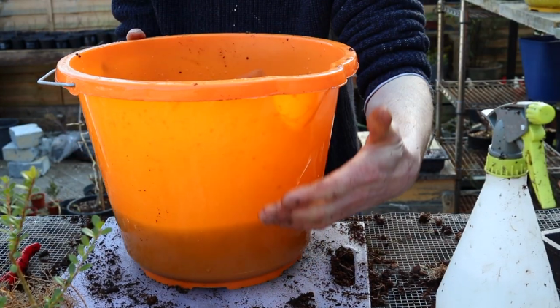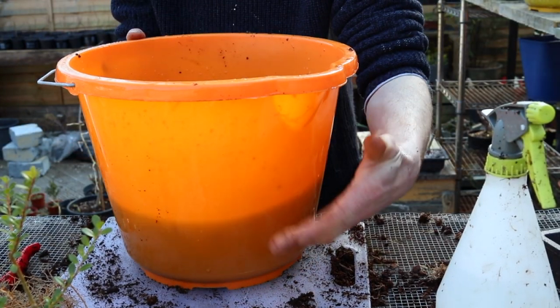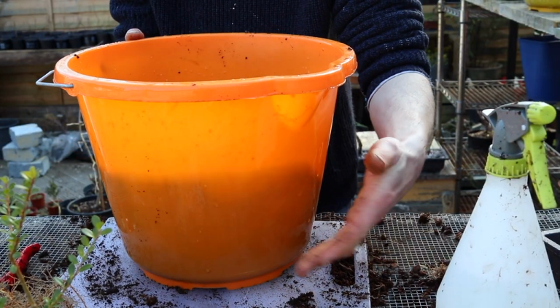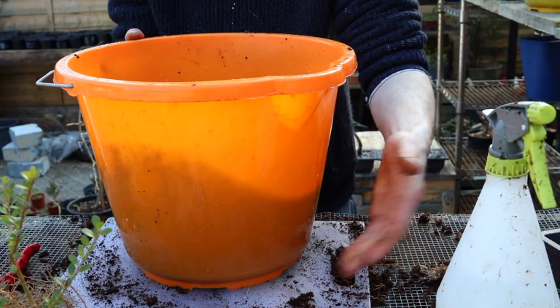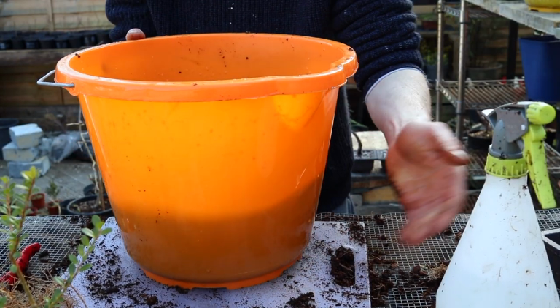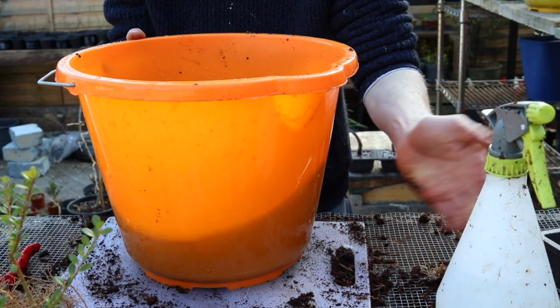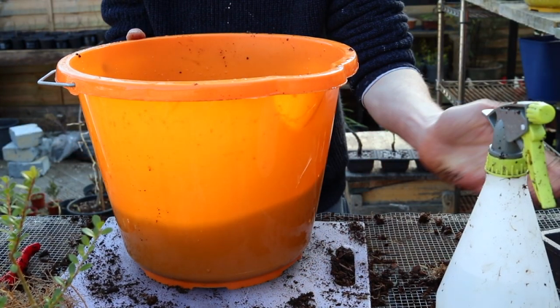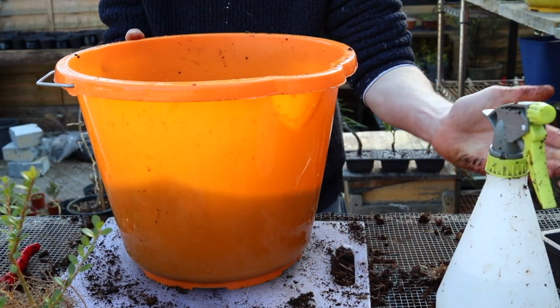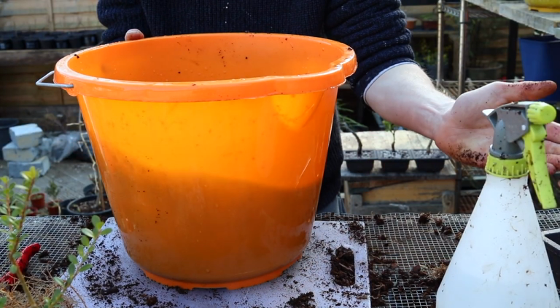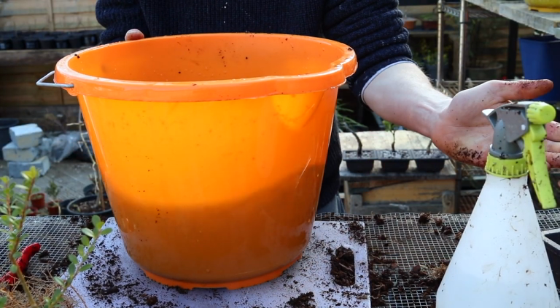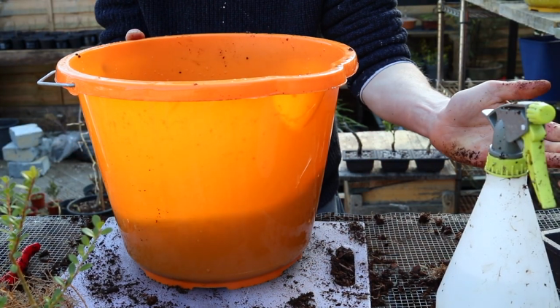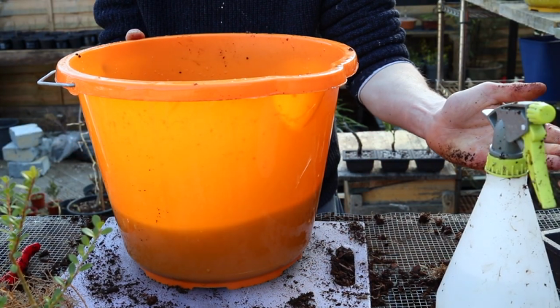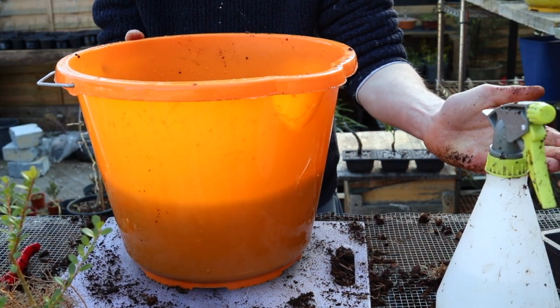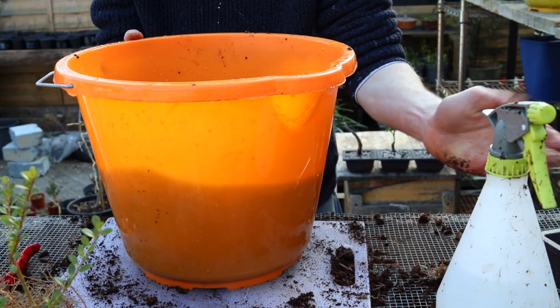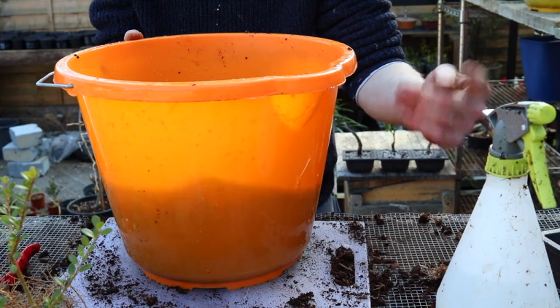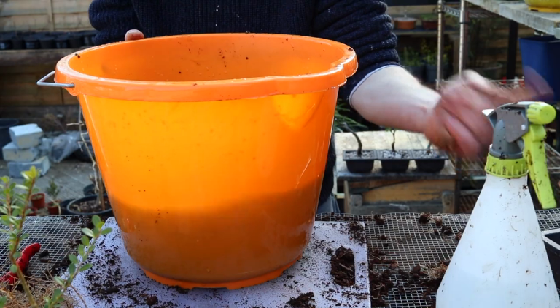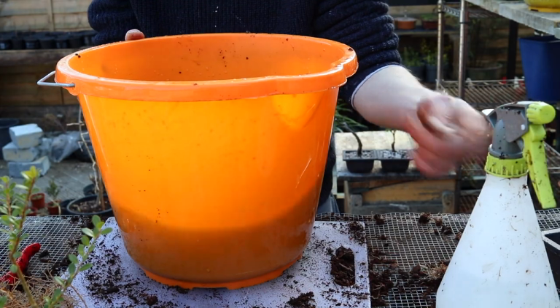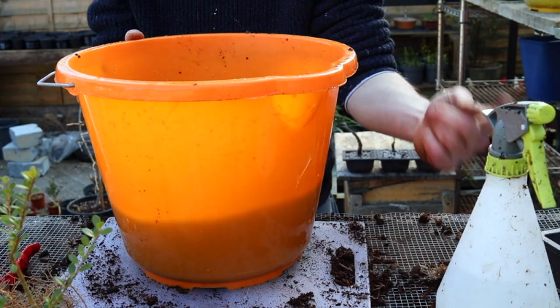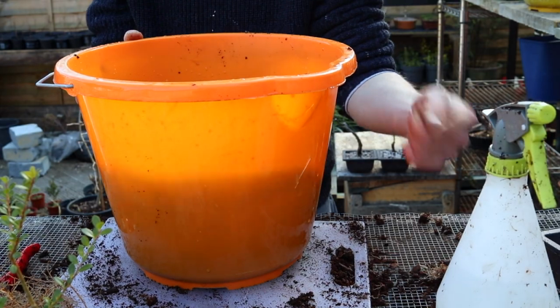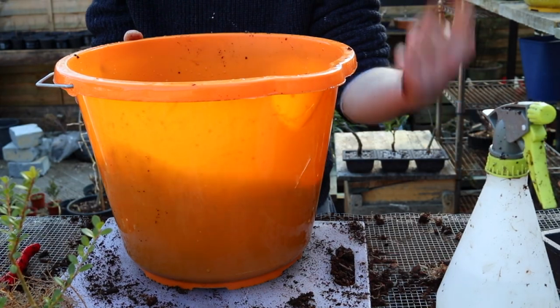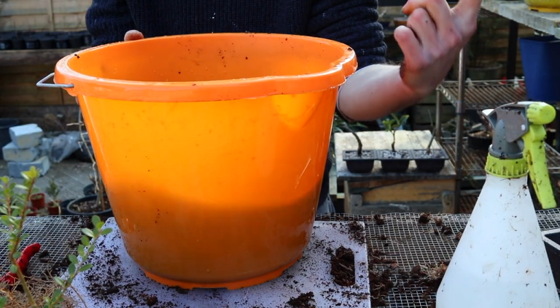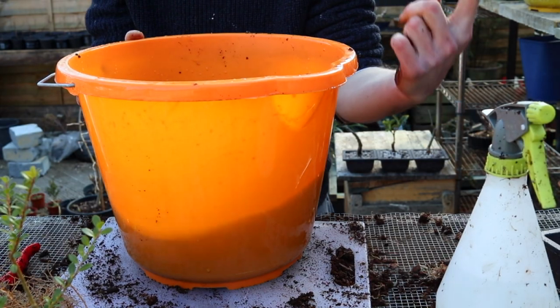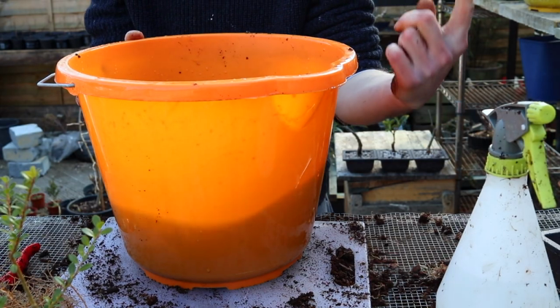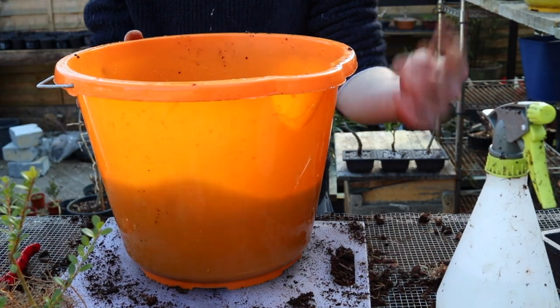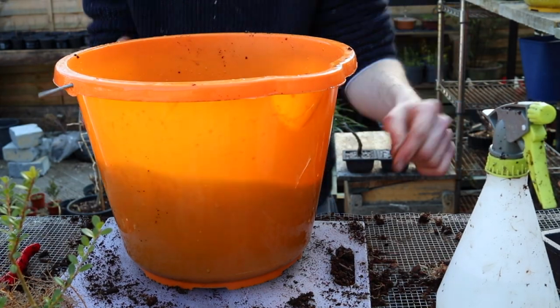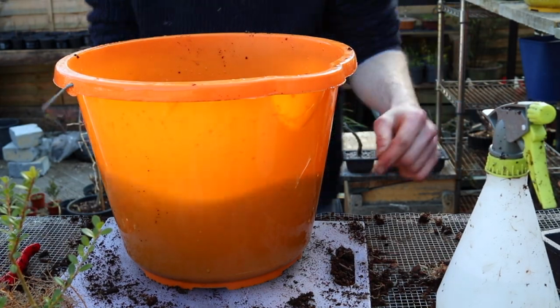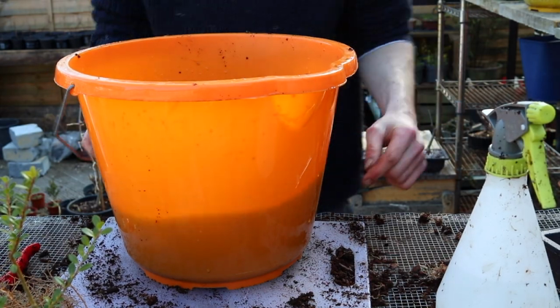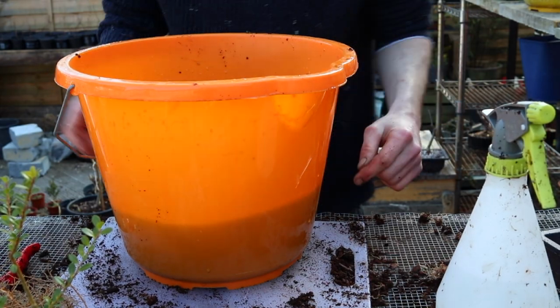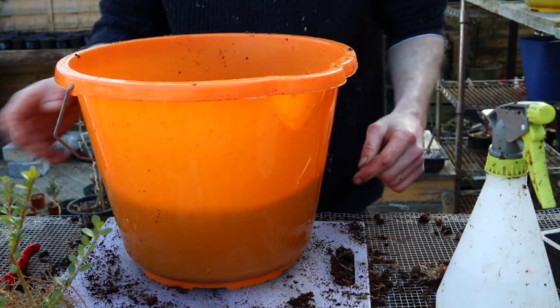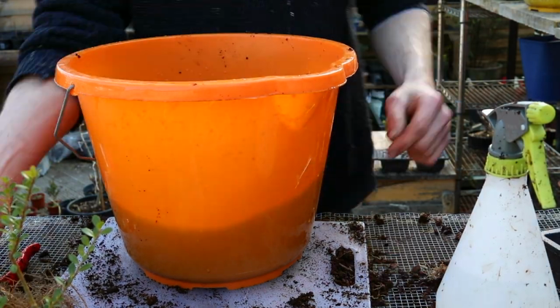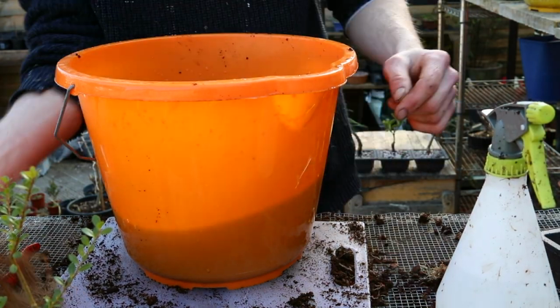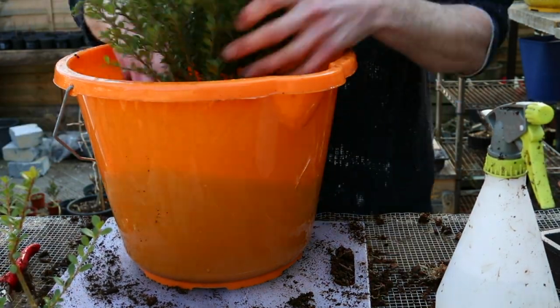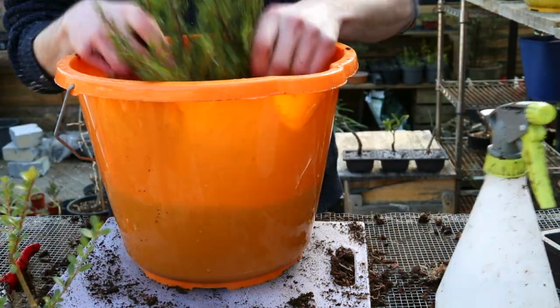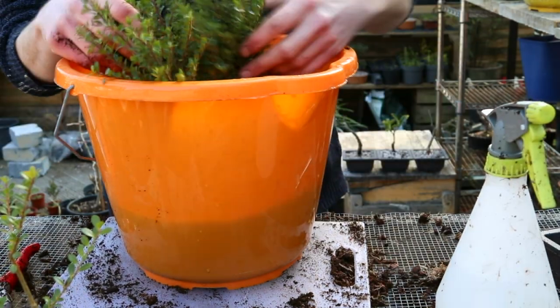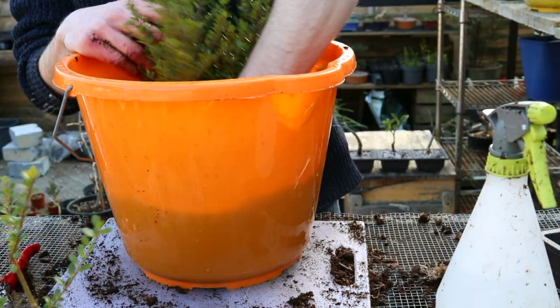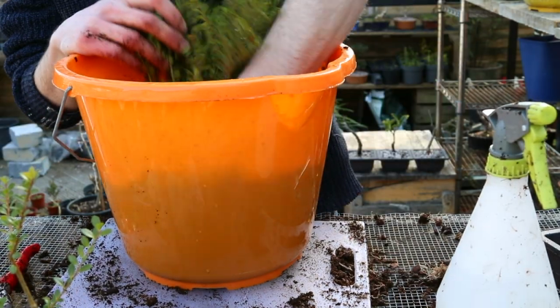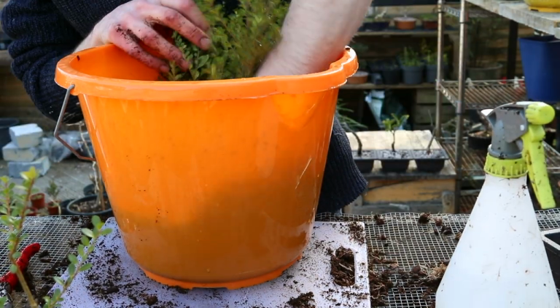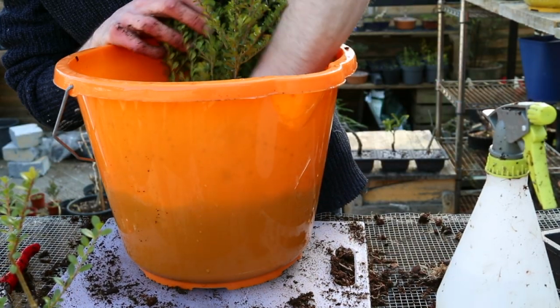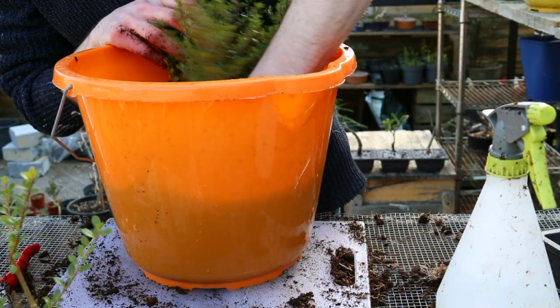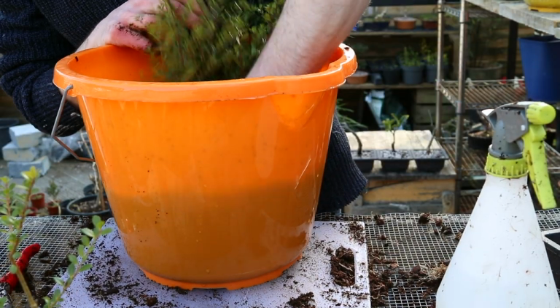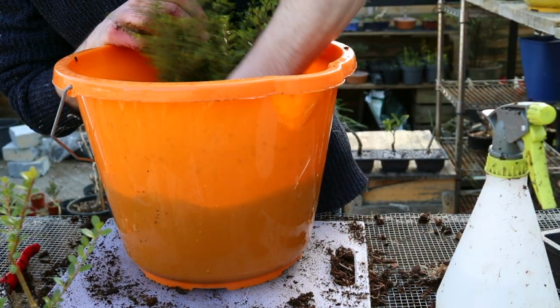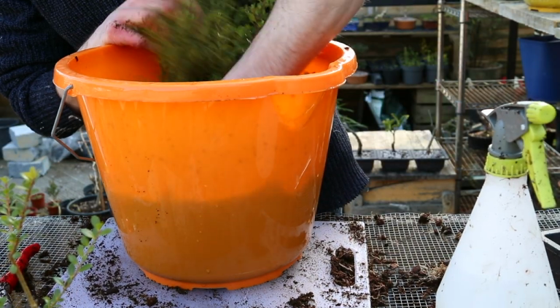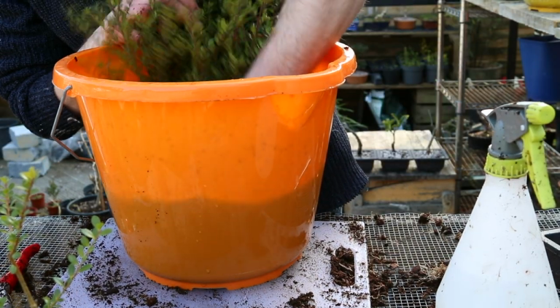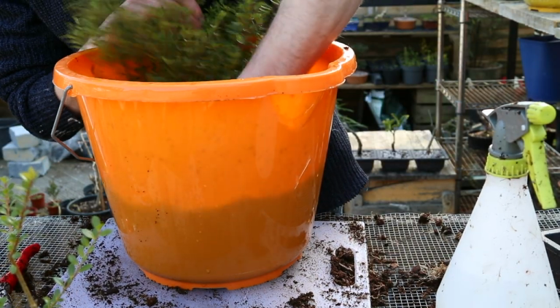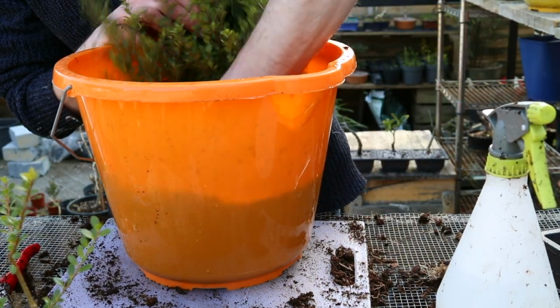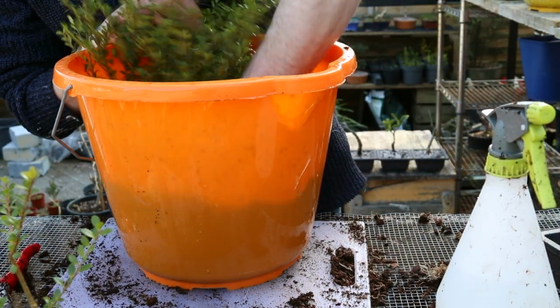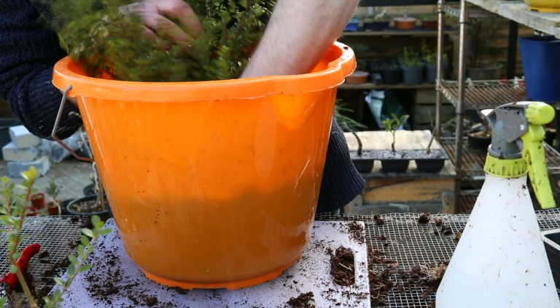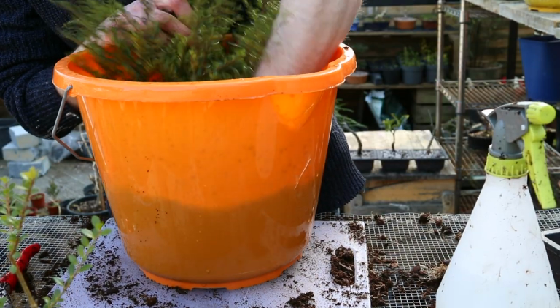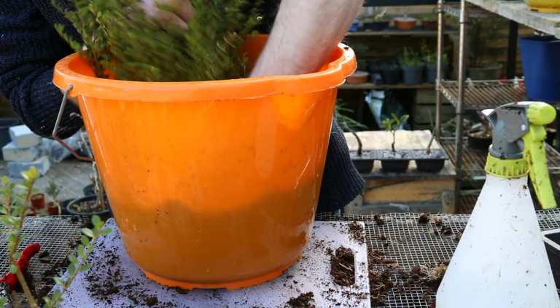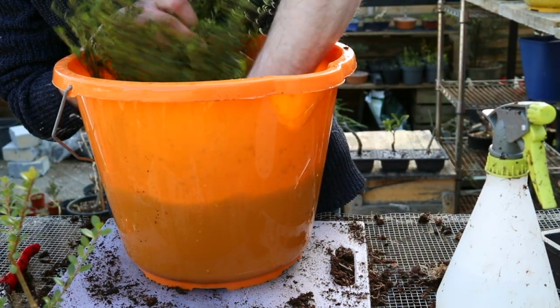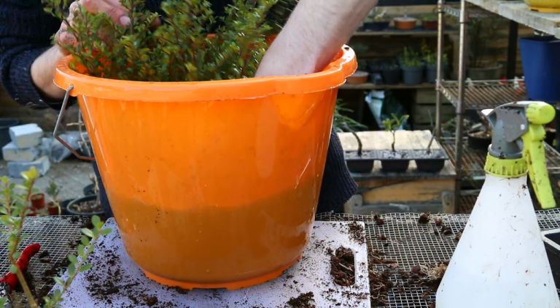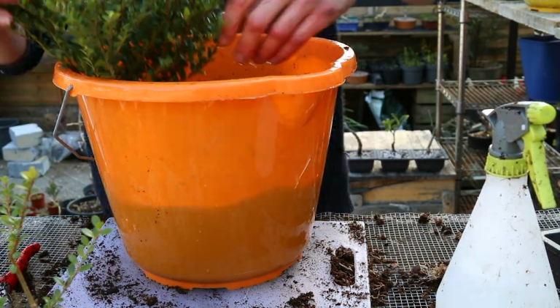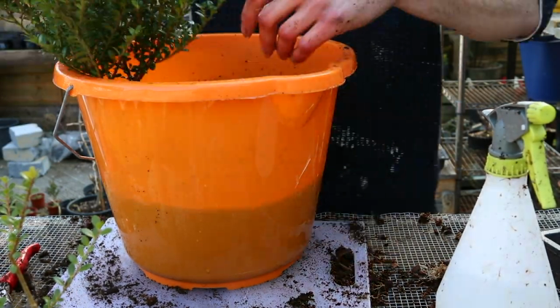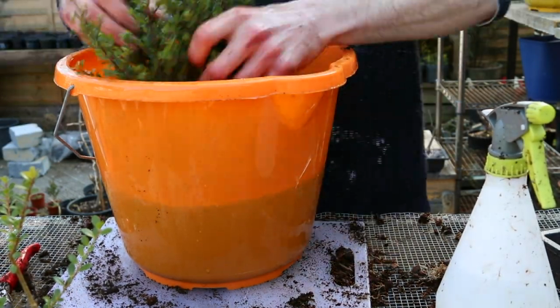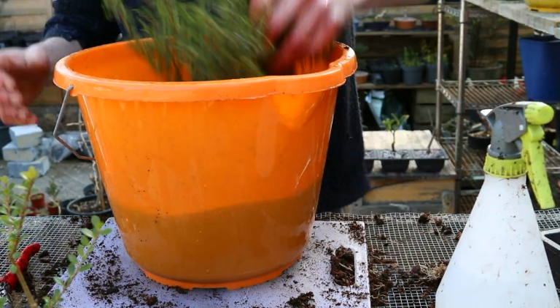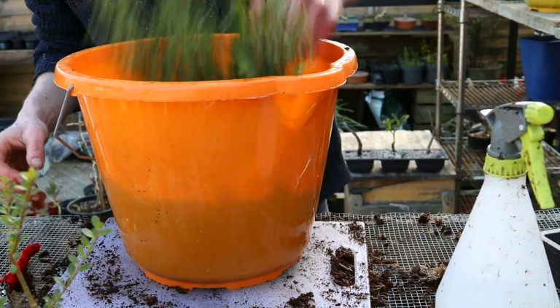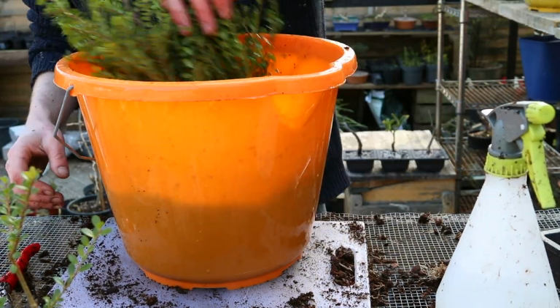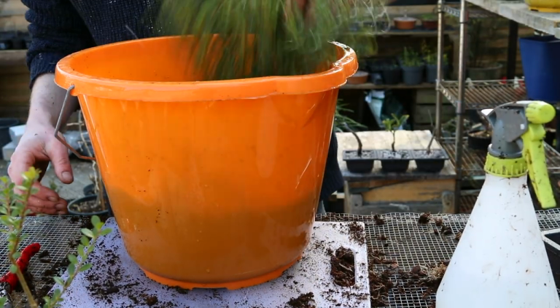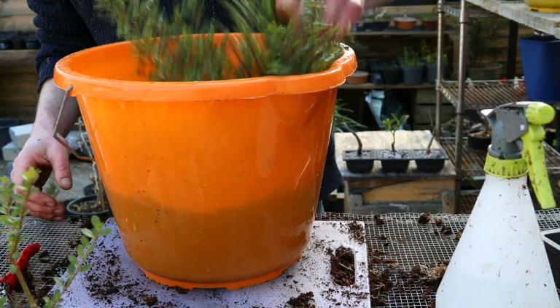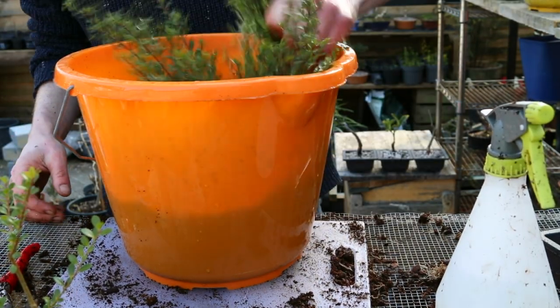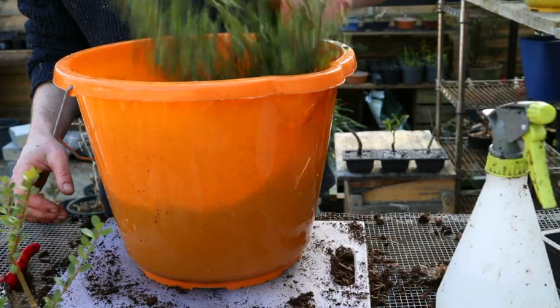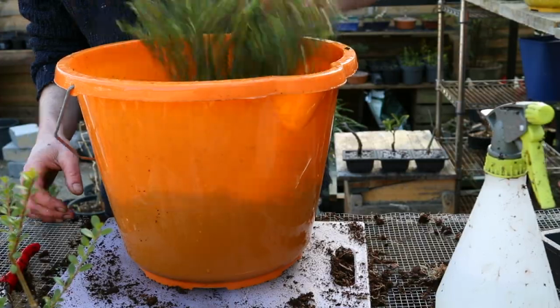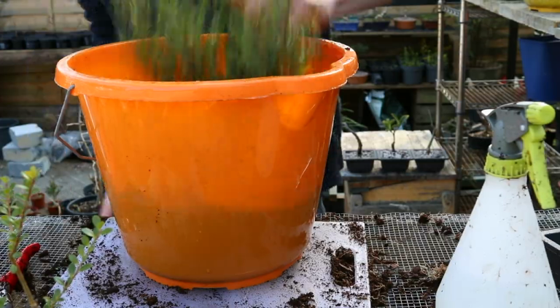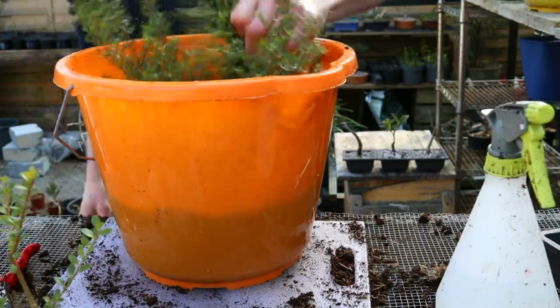Finally, introducing my luxurious dunk tank. It's just a bucket with water in. What were you expecting?